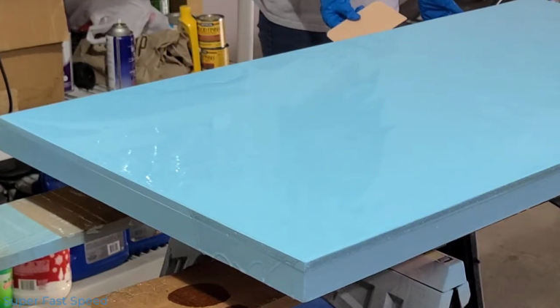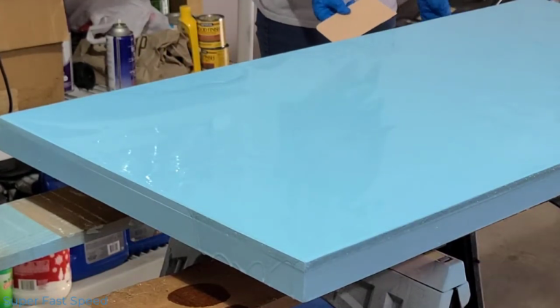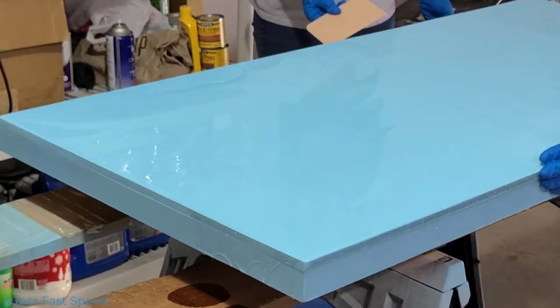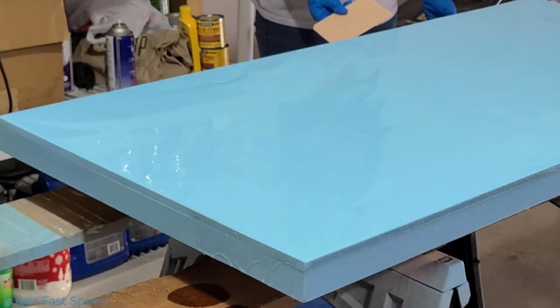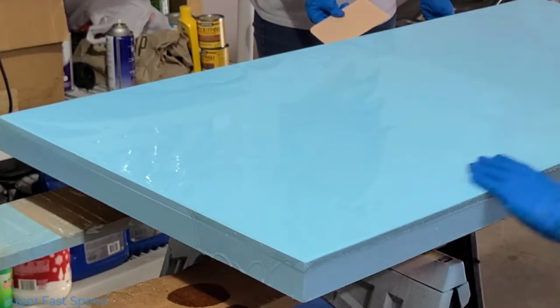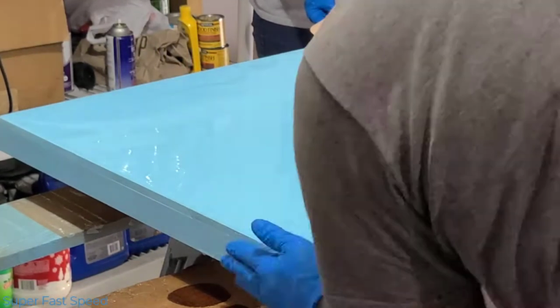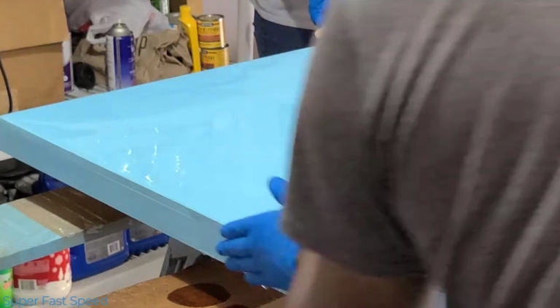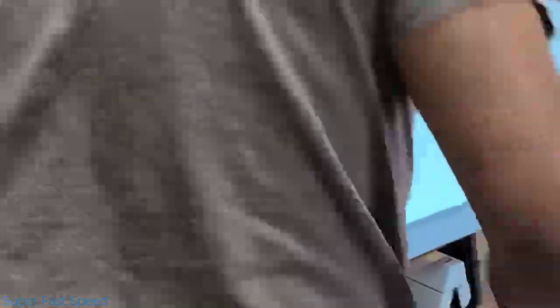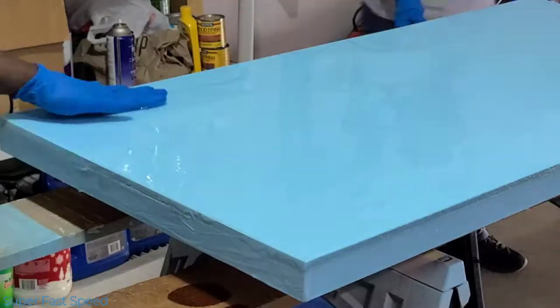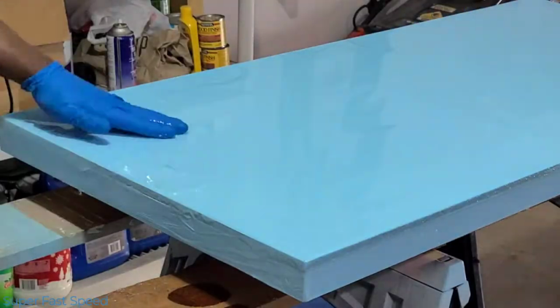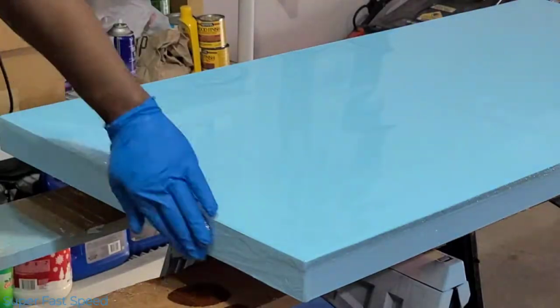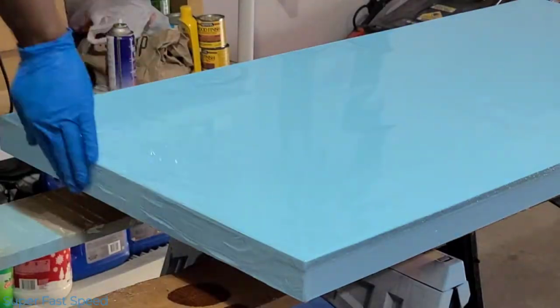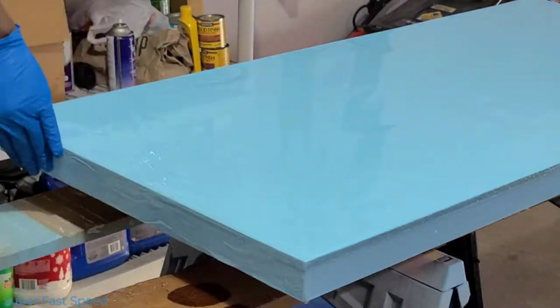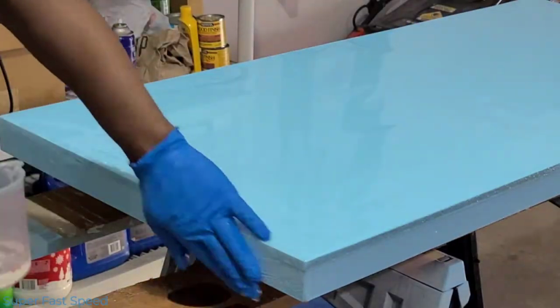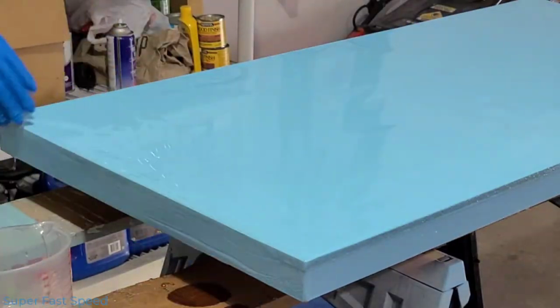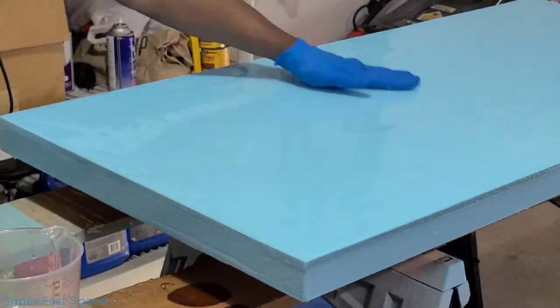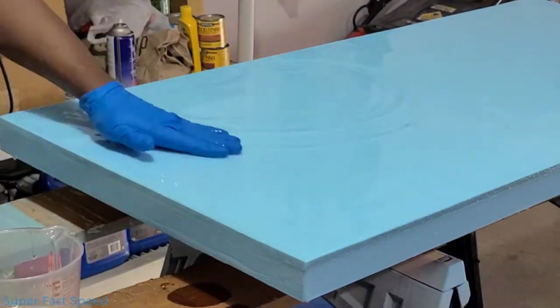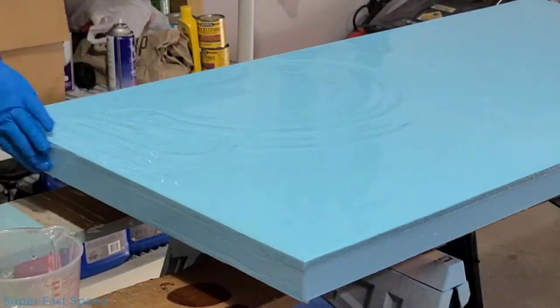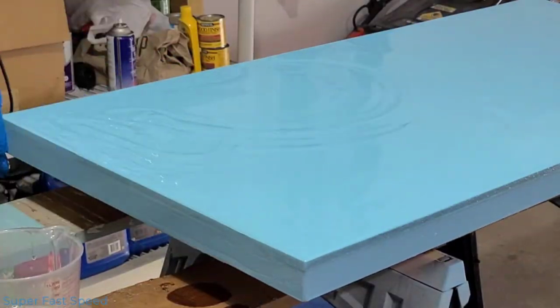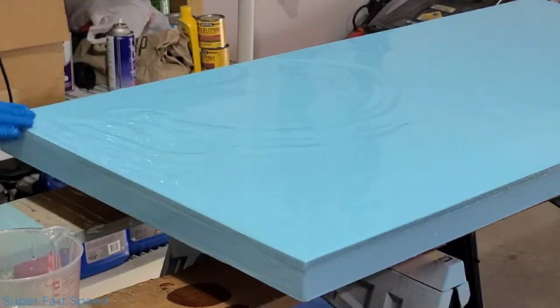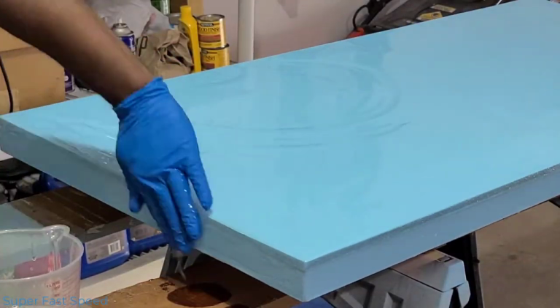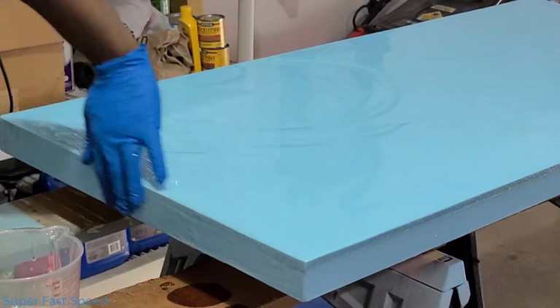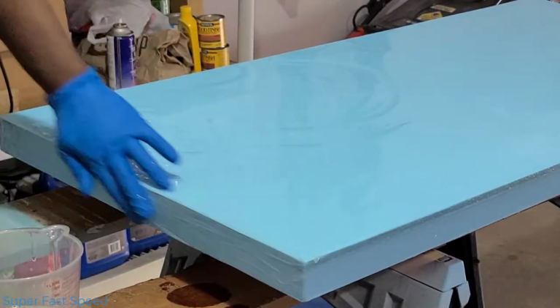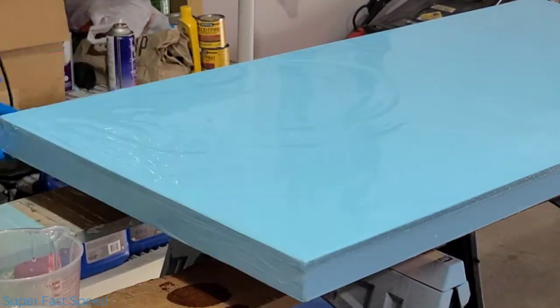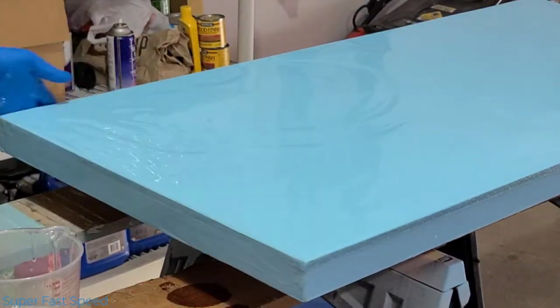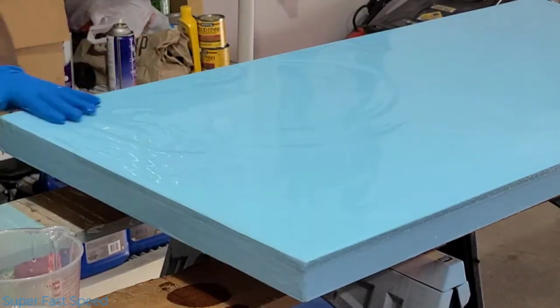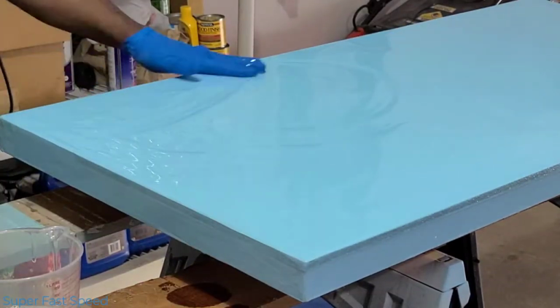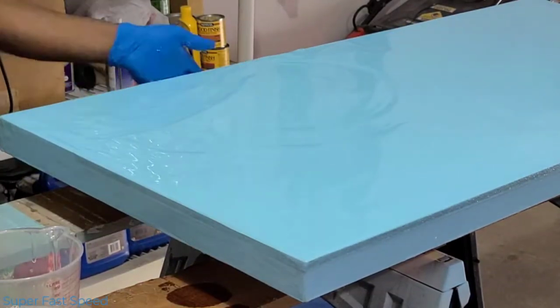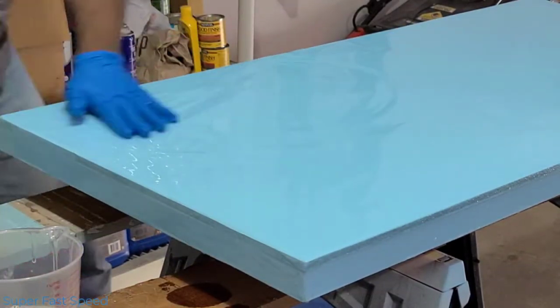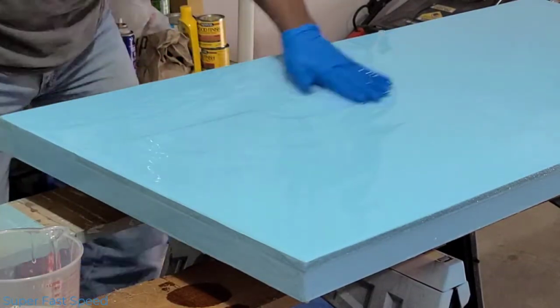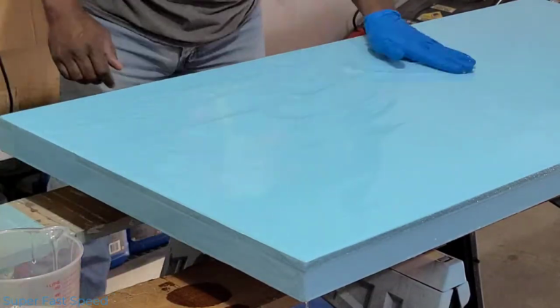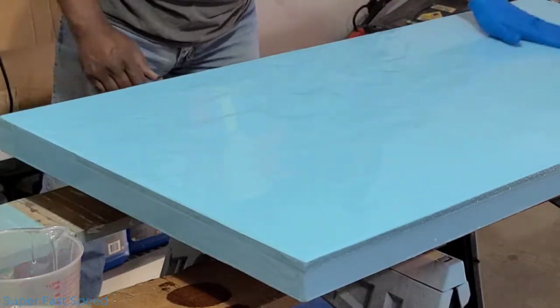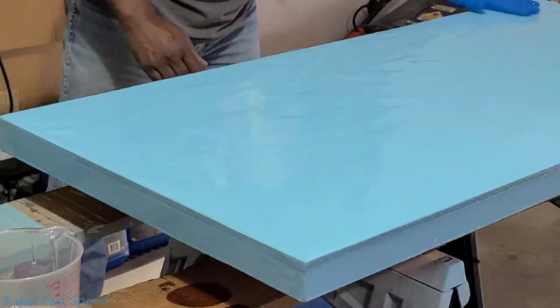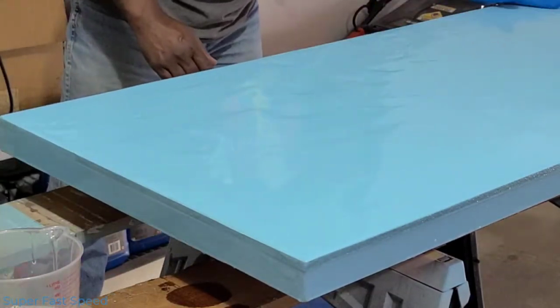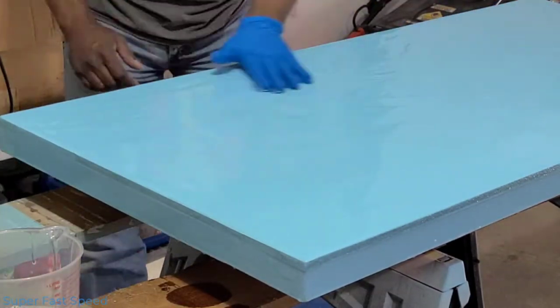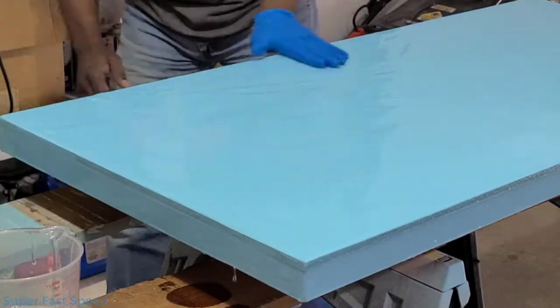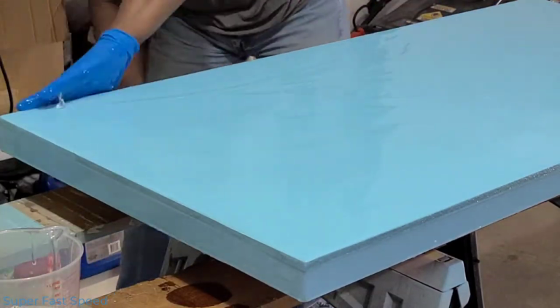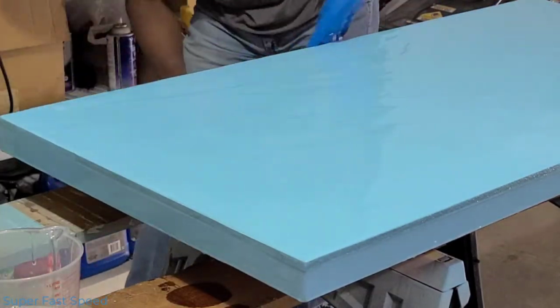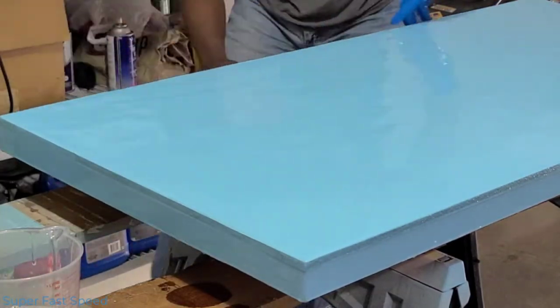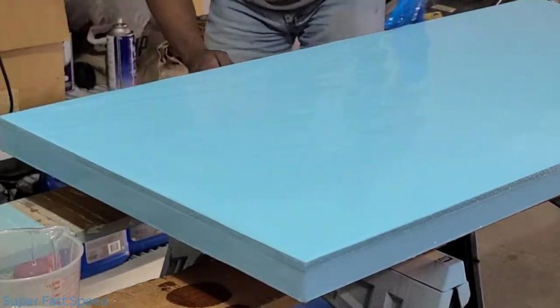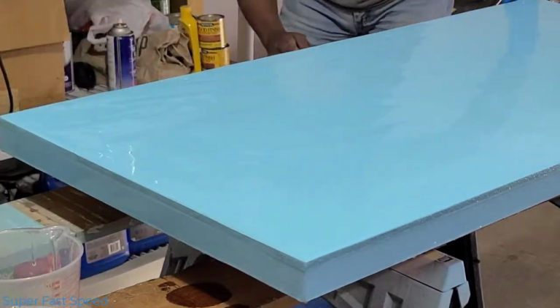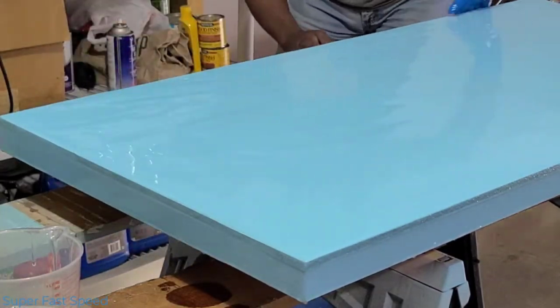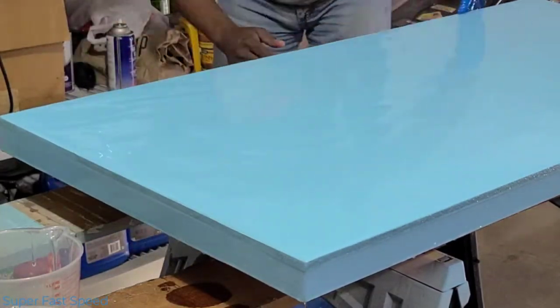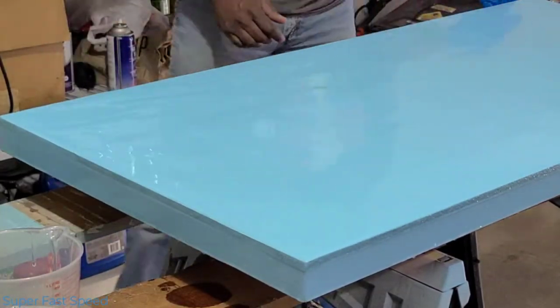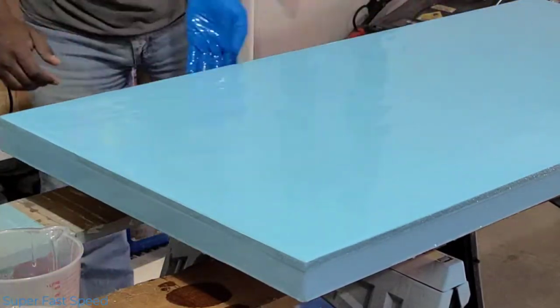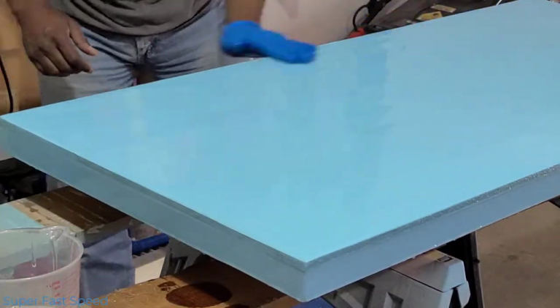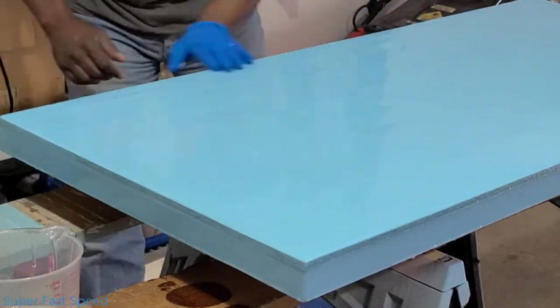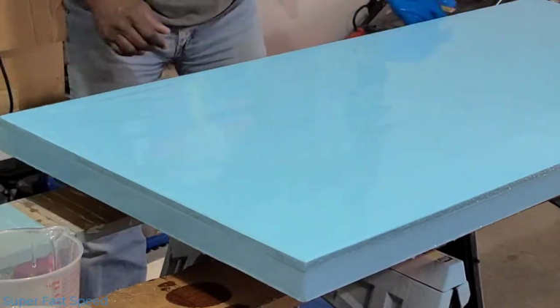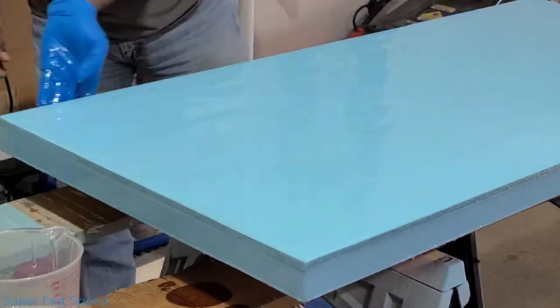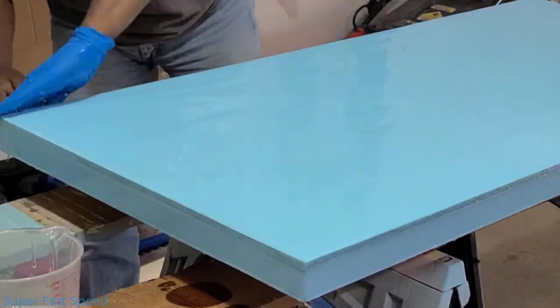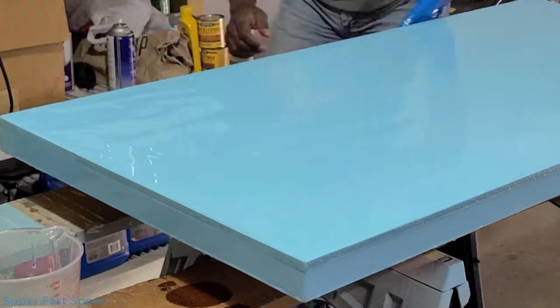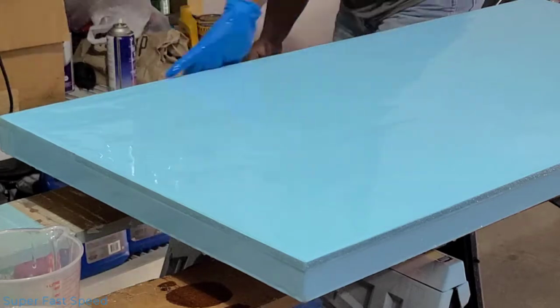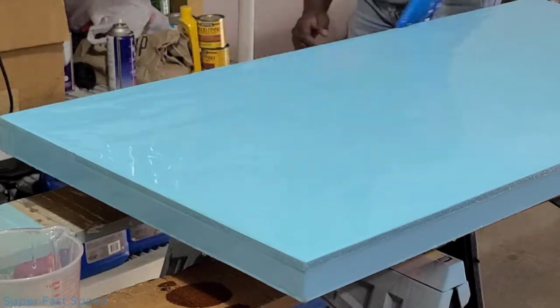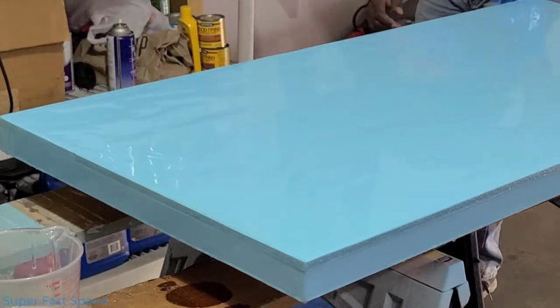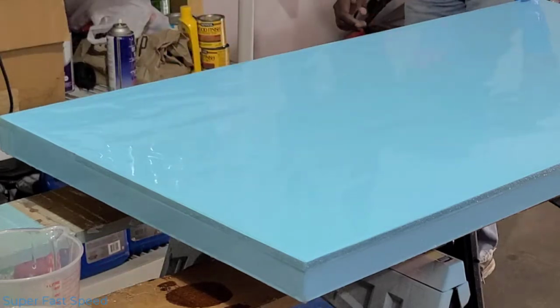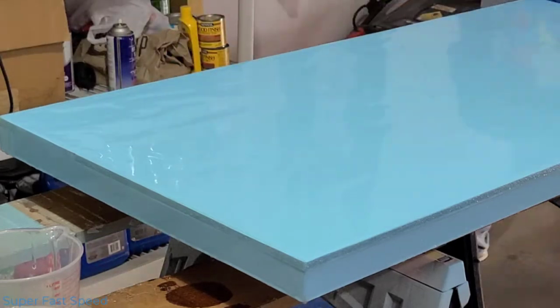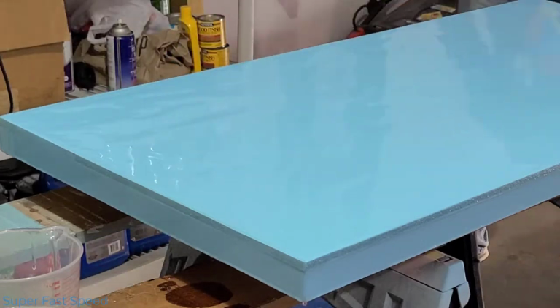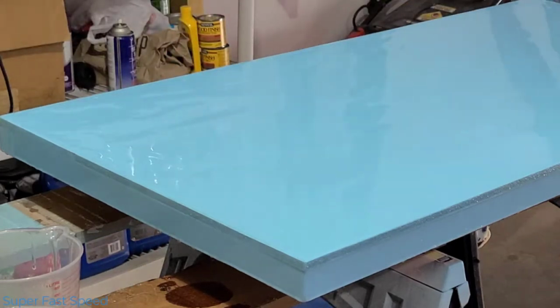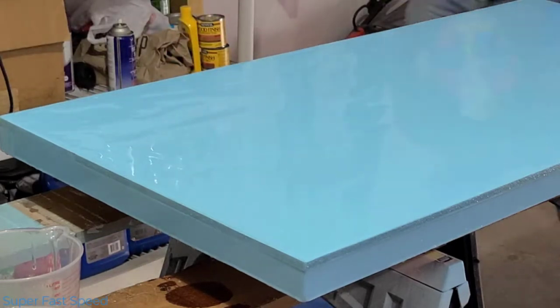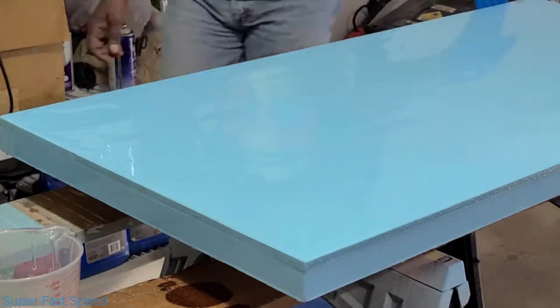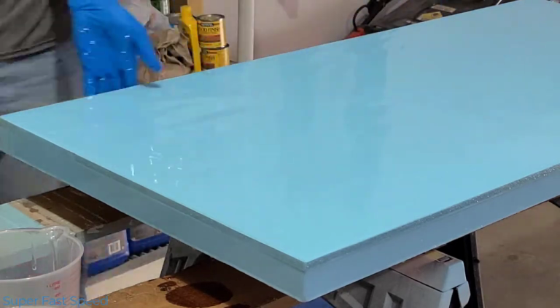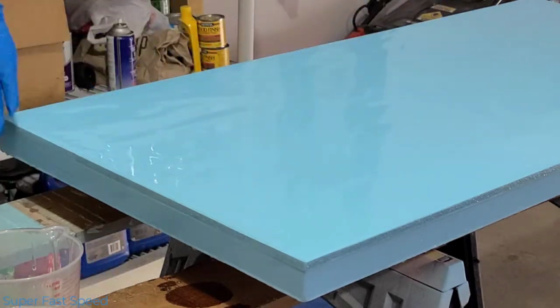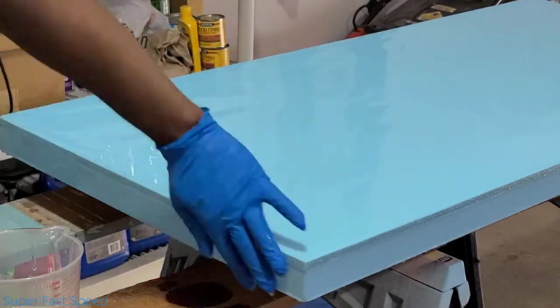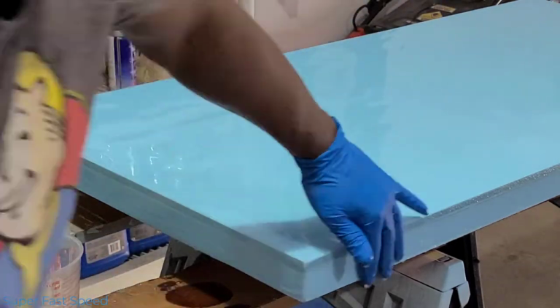I started by pouring clear resin over the tabletop. I spread it out and torched the bubbles before adding the colored resin.